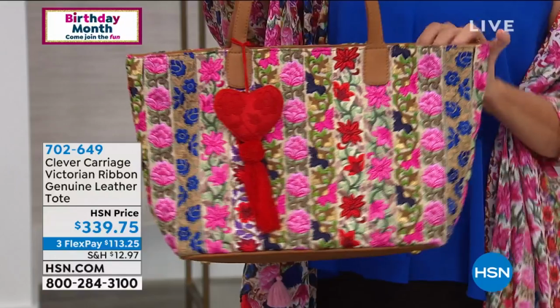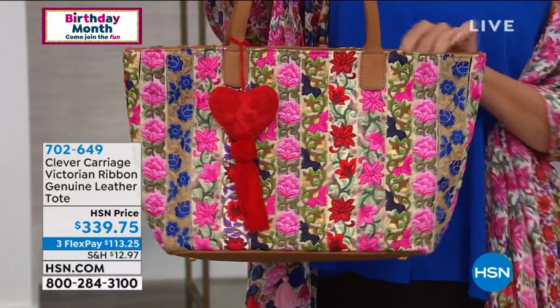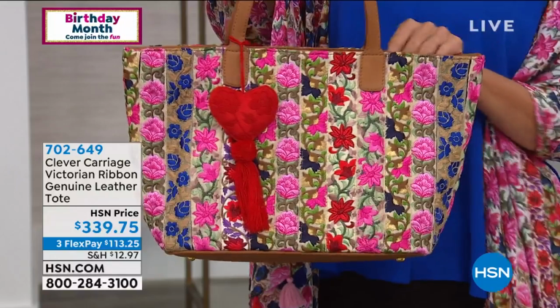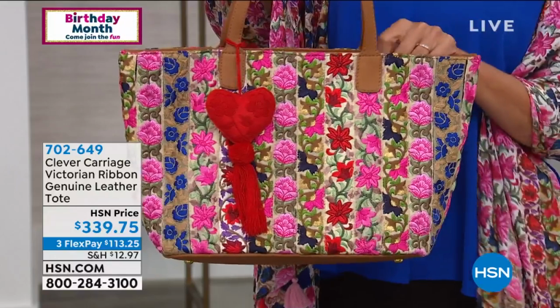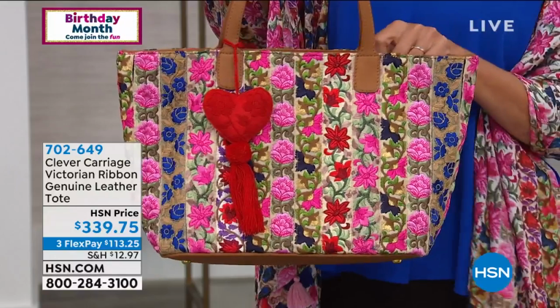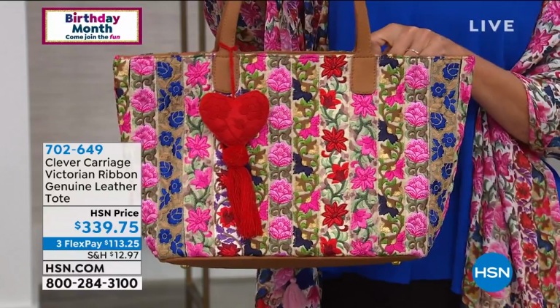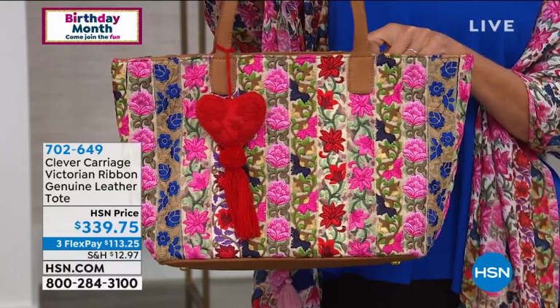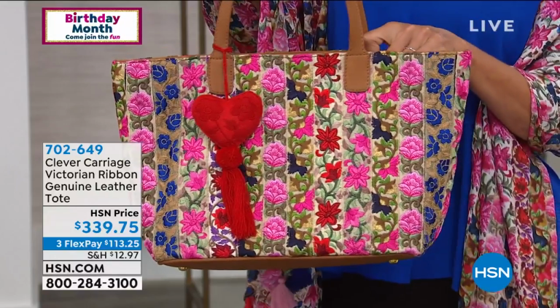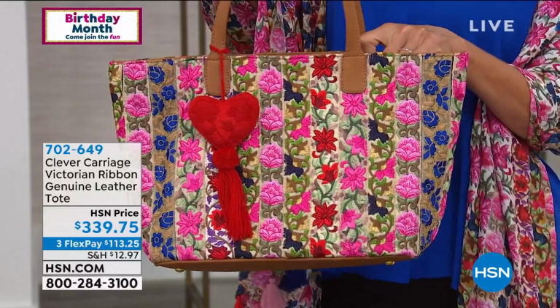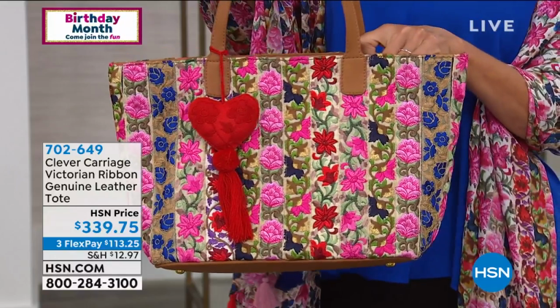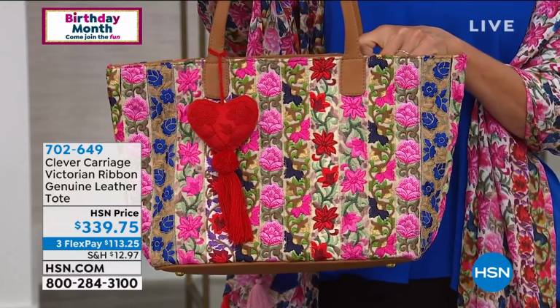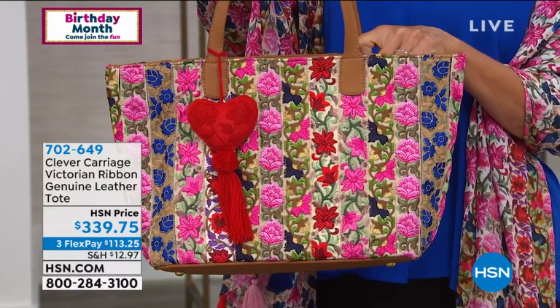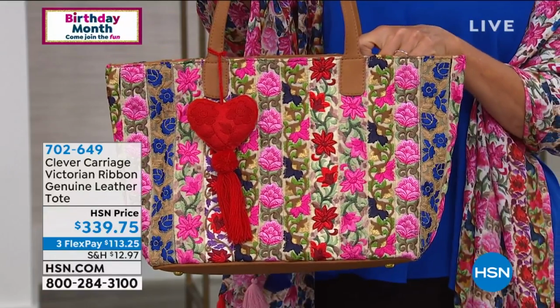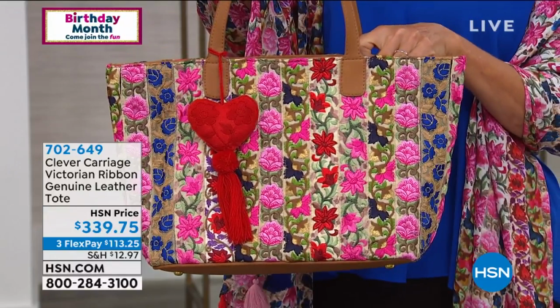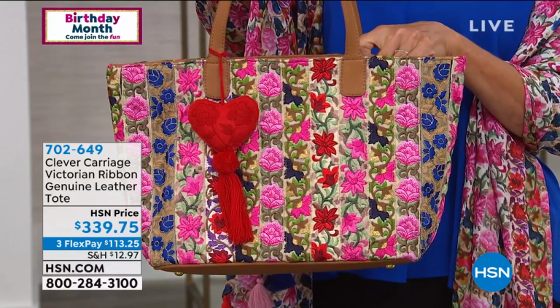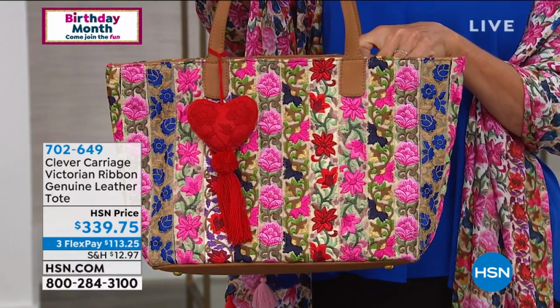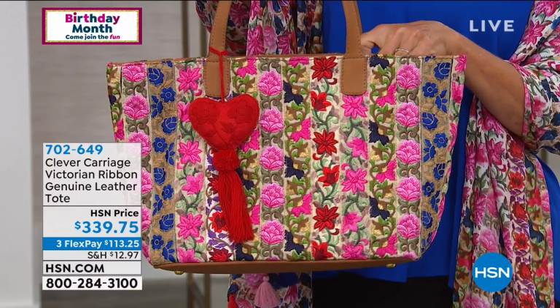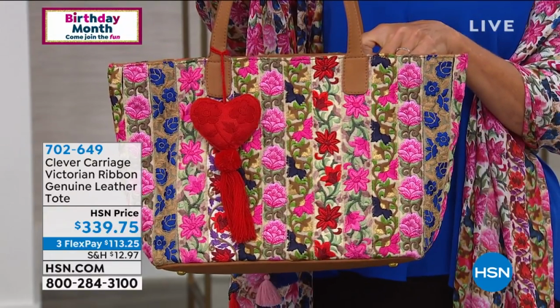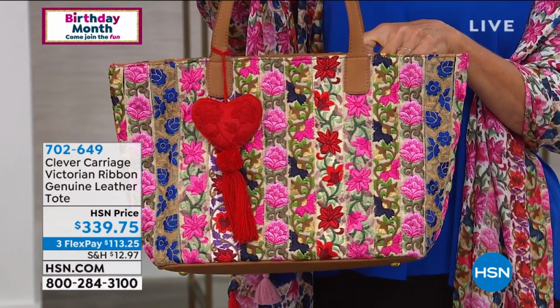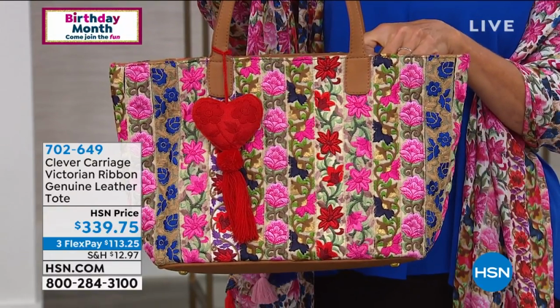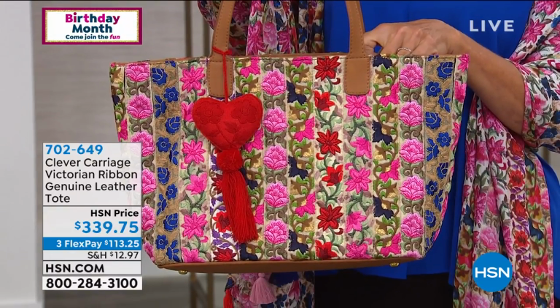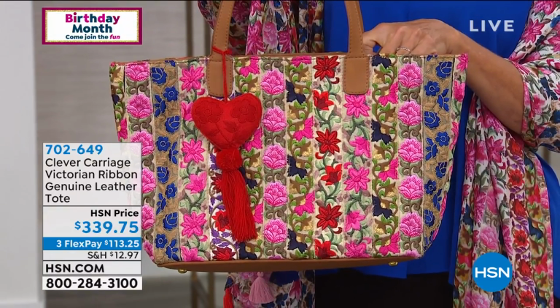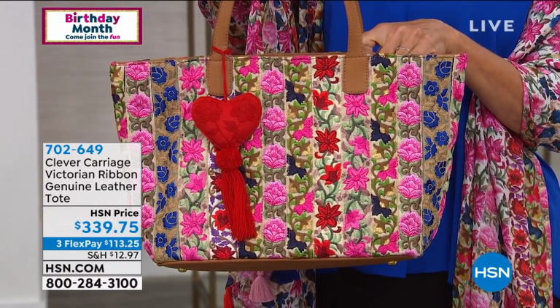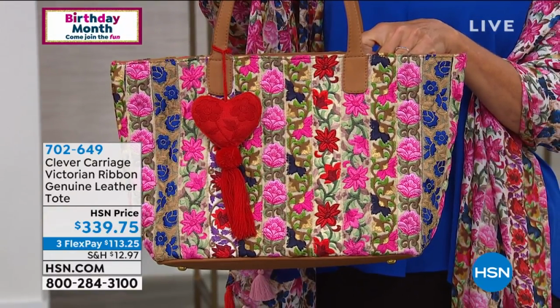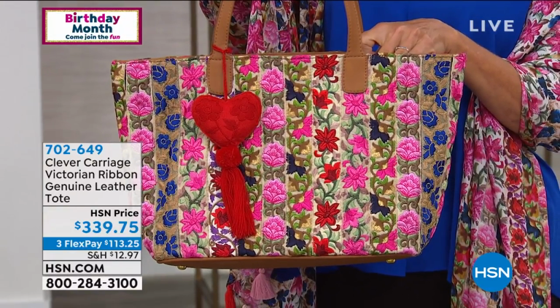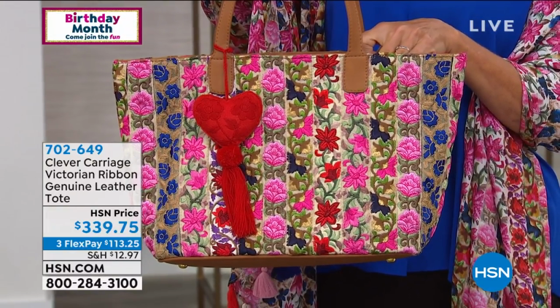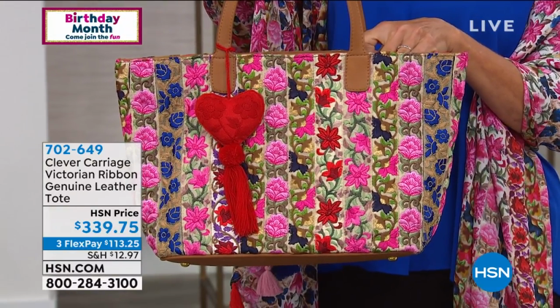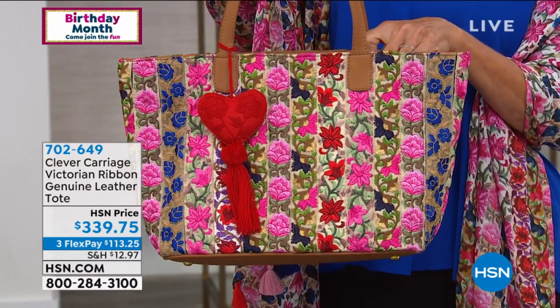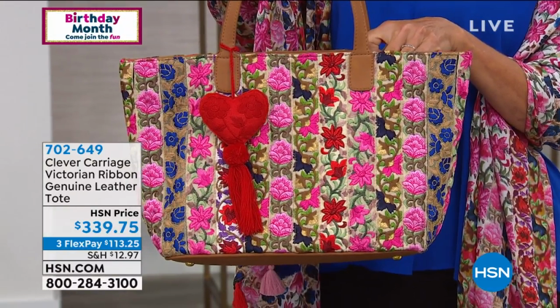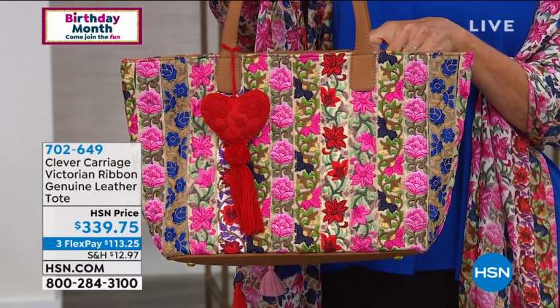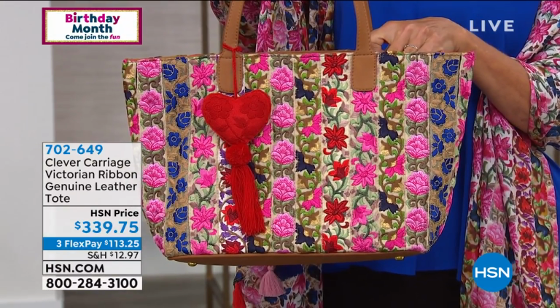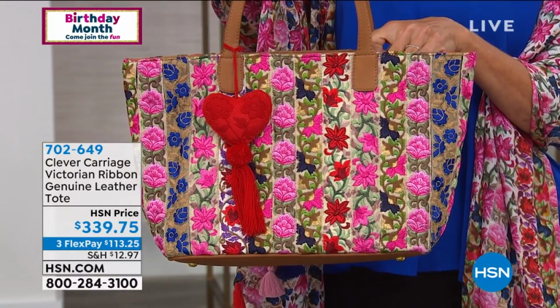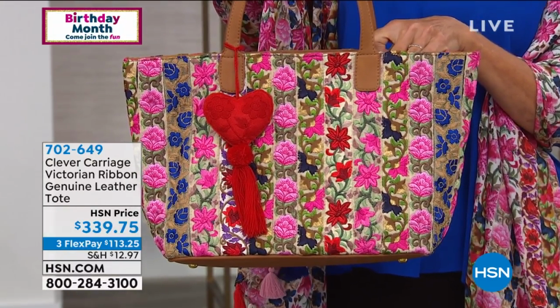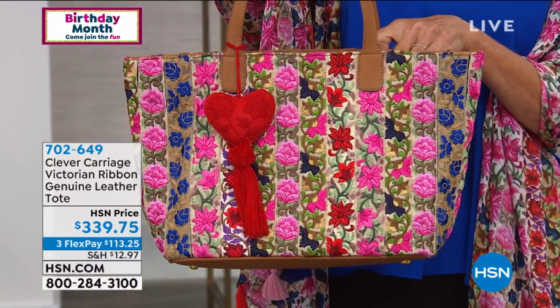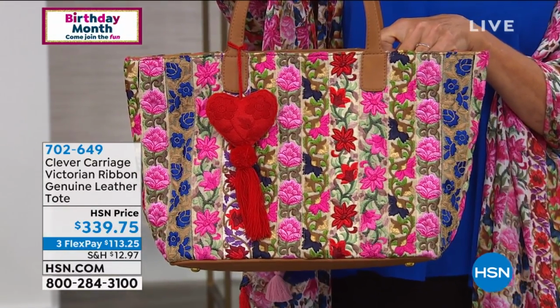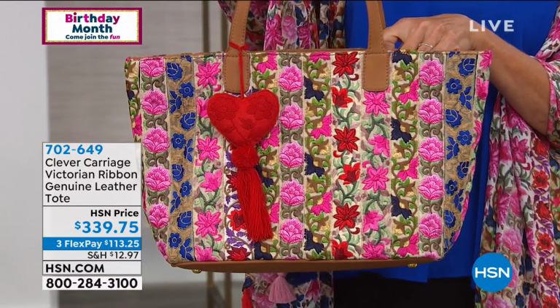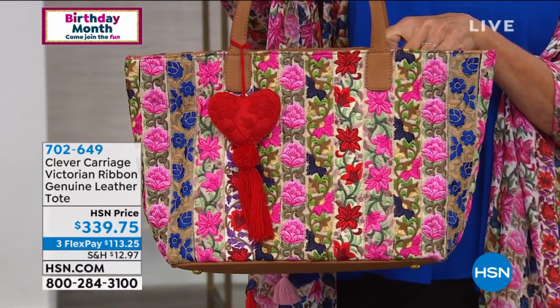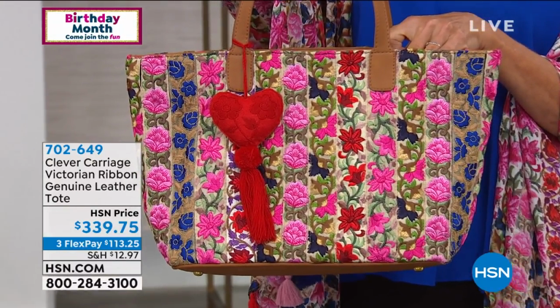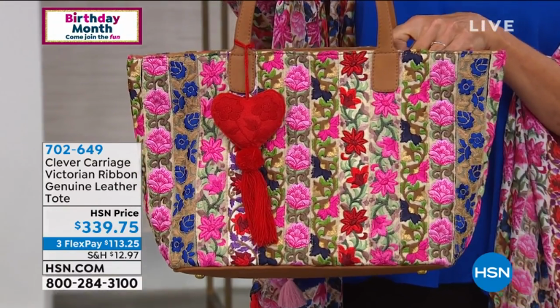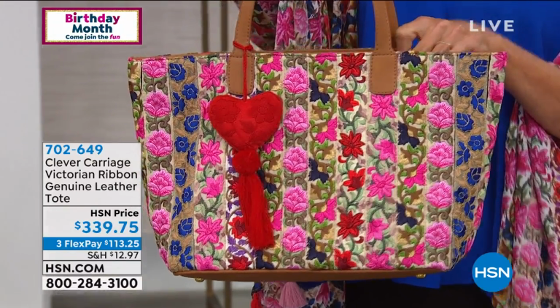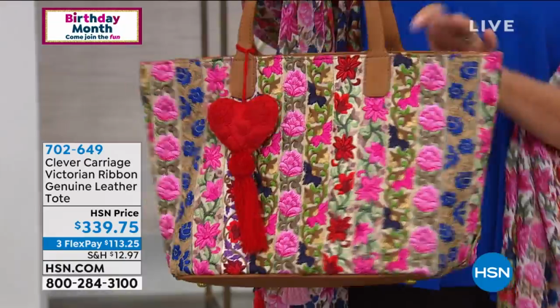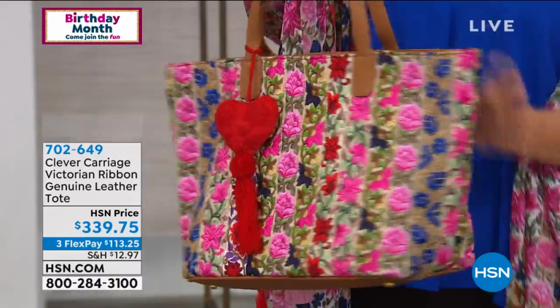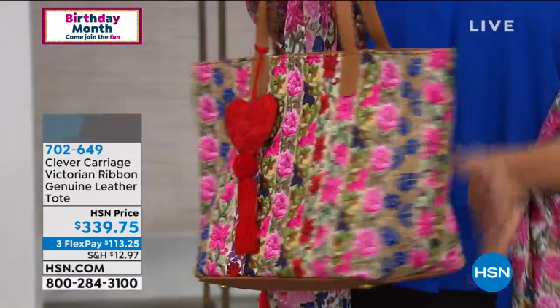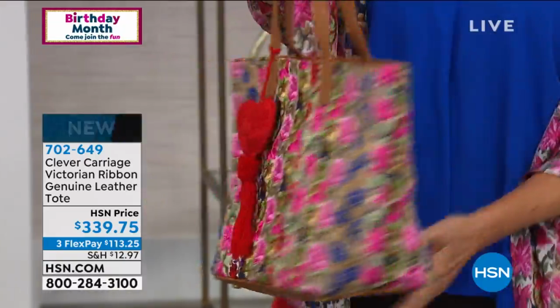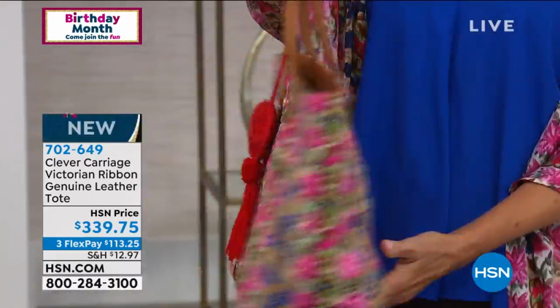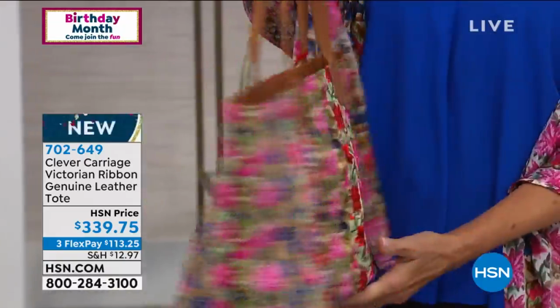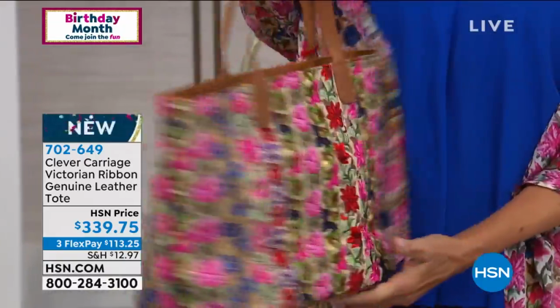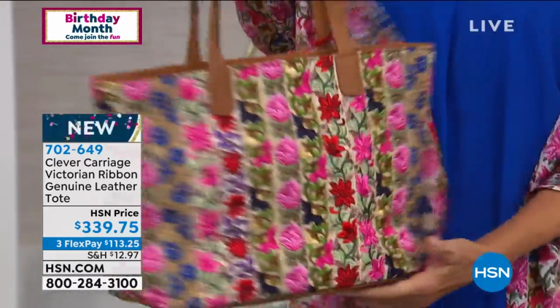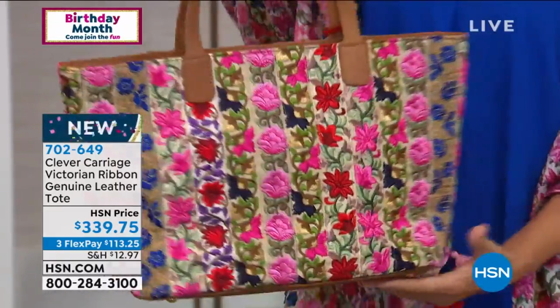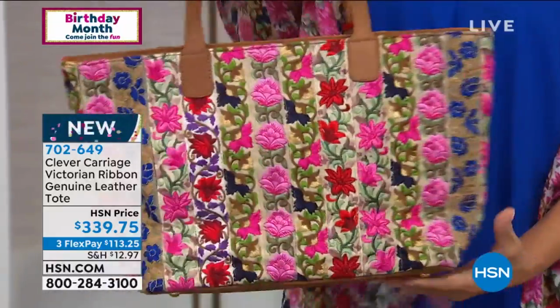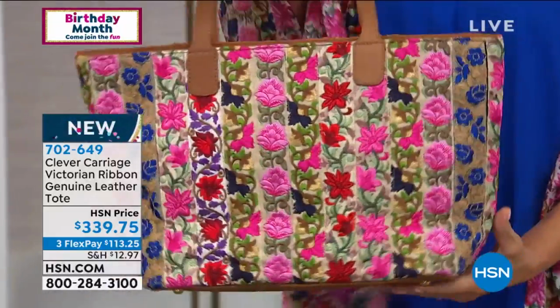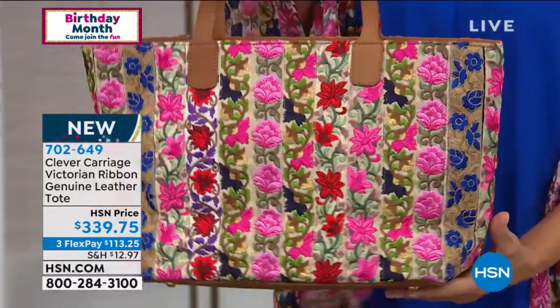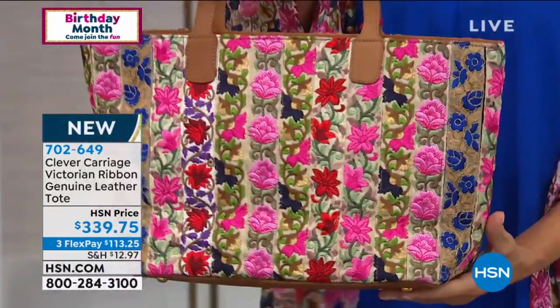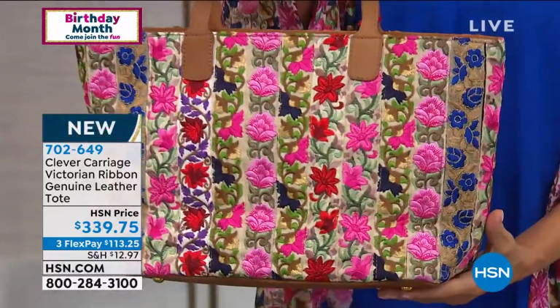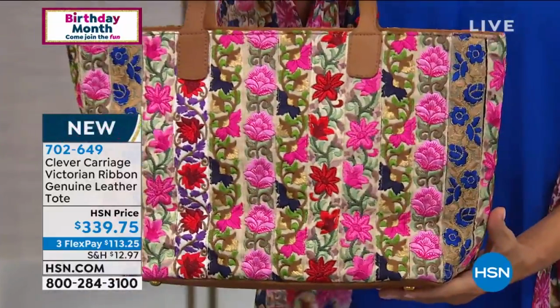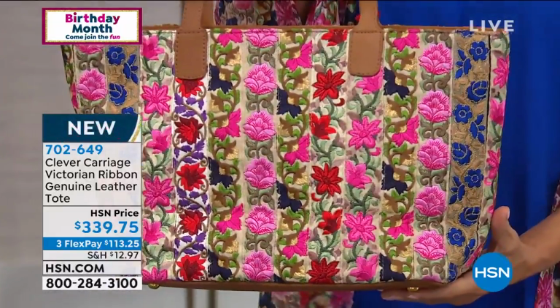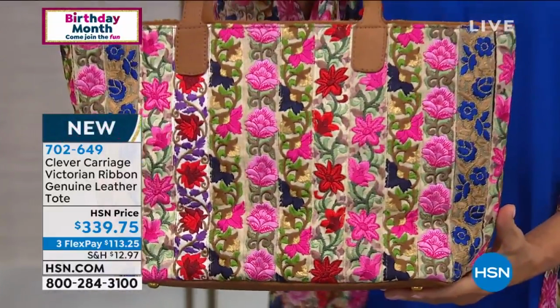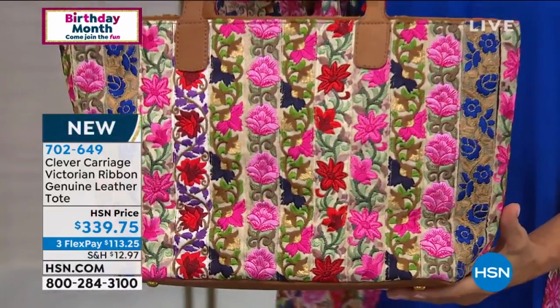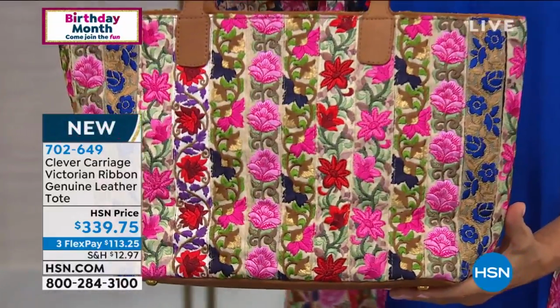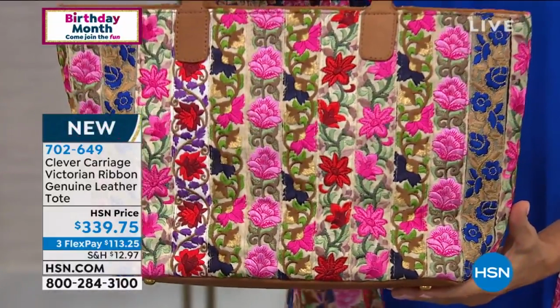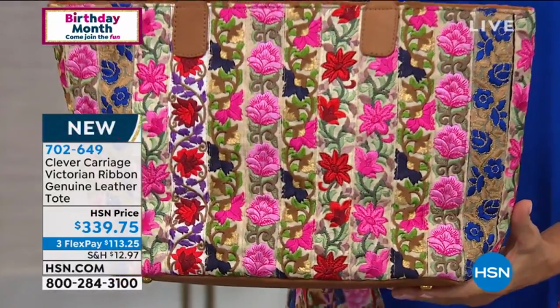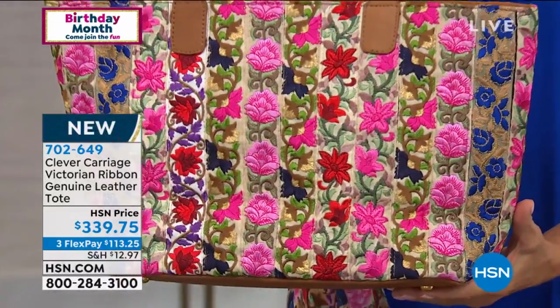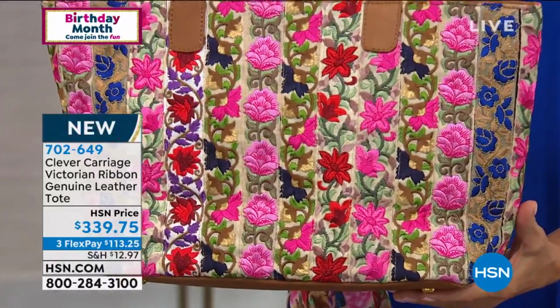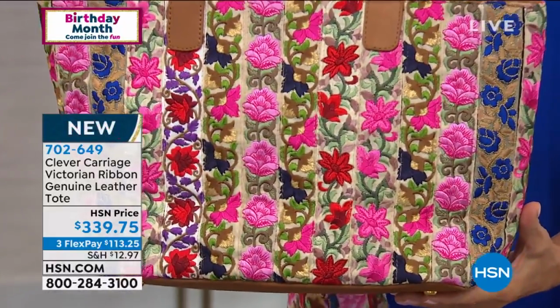You've got embroidered ribbons on both sides of the bag. It's trimmed in leather. It's lightweight. I always say that the bags must weigh nothing because I weigh enough.